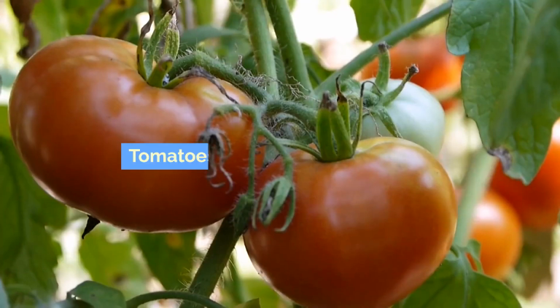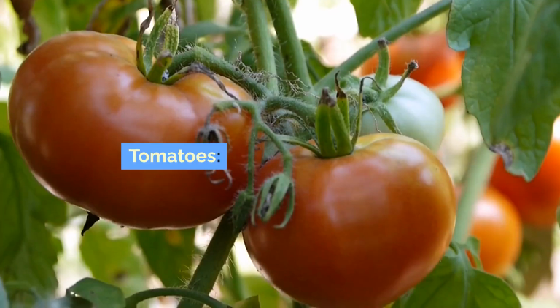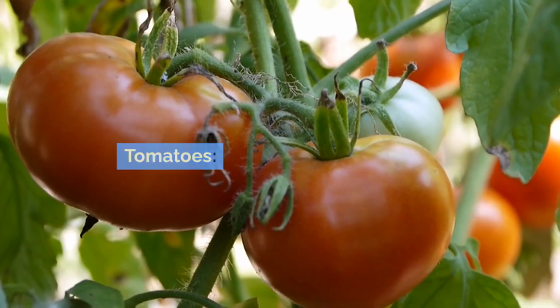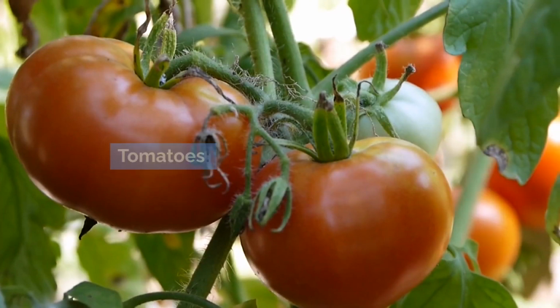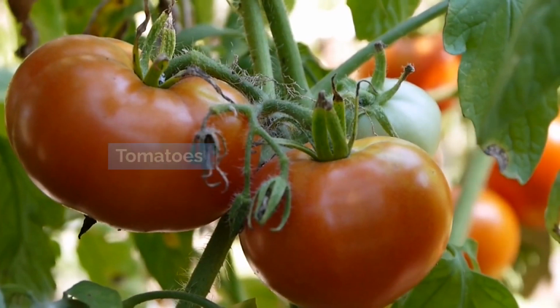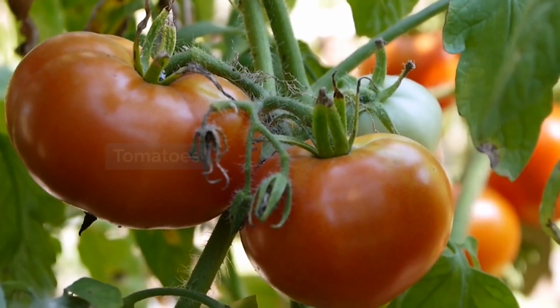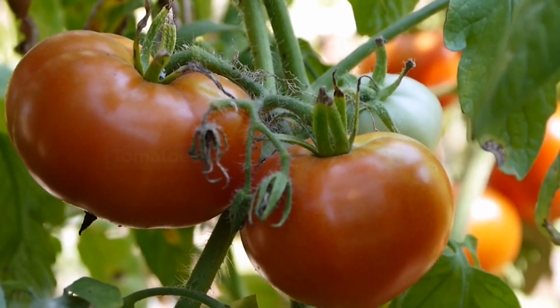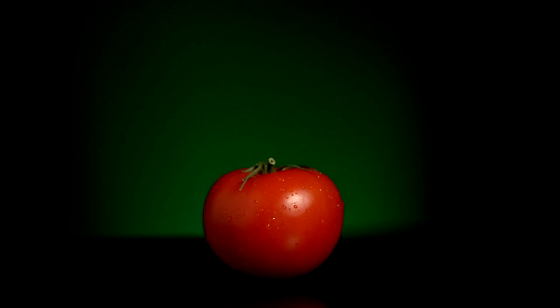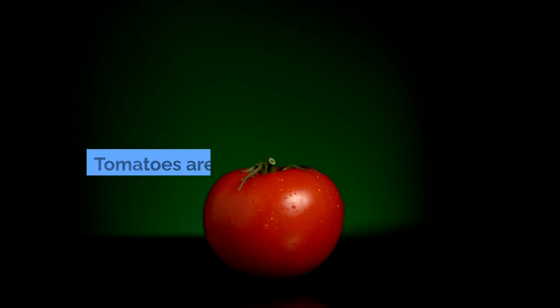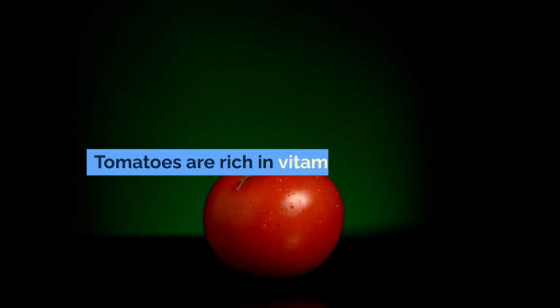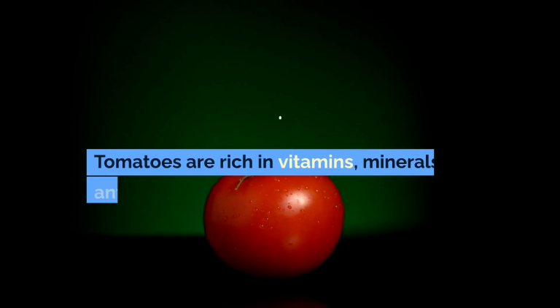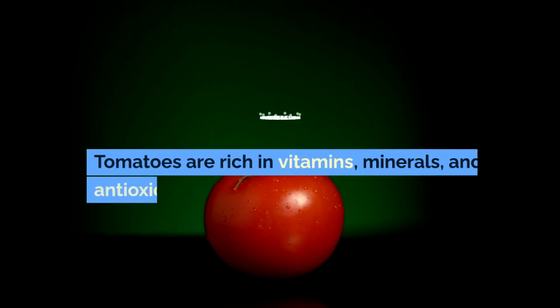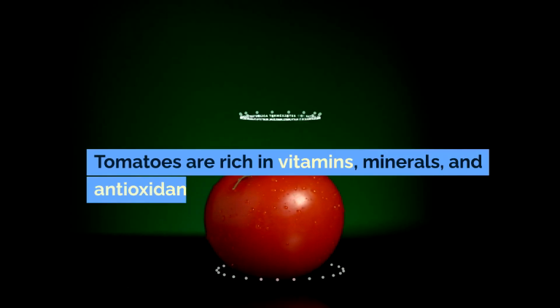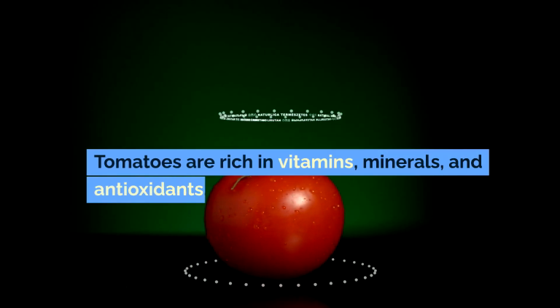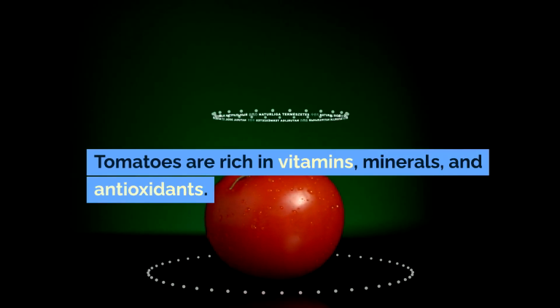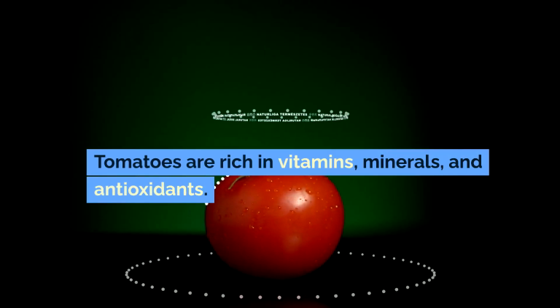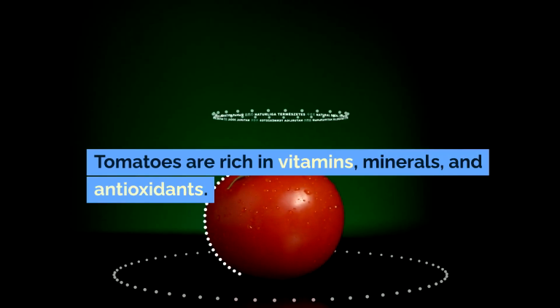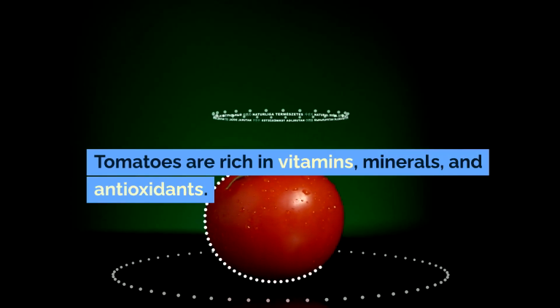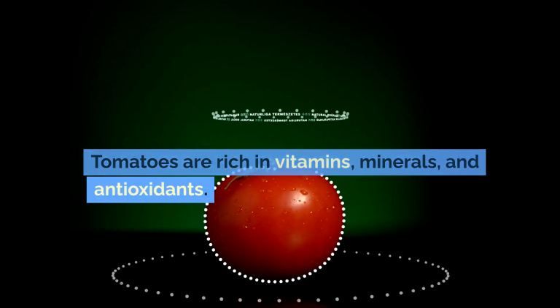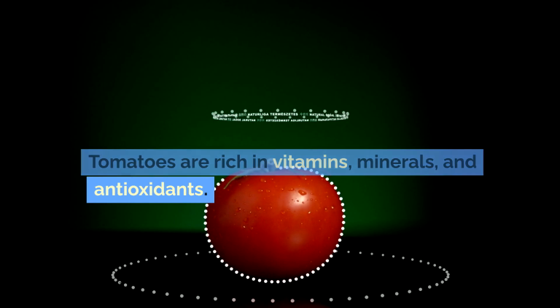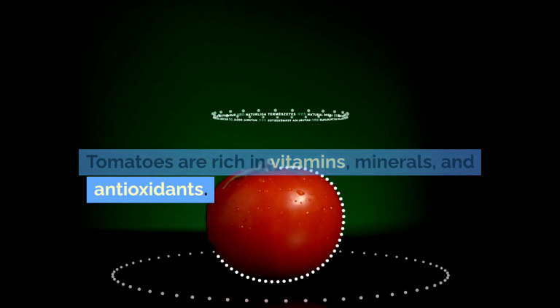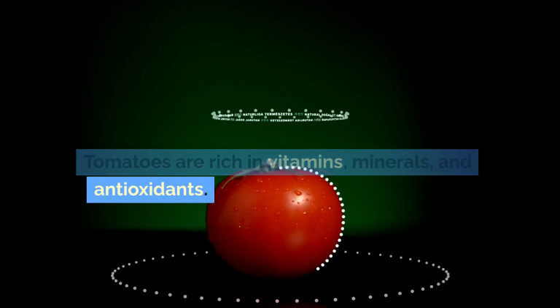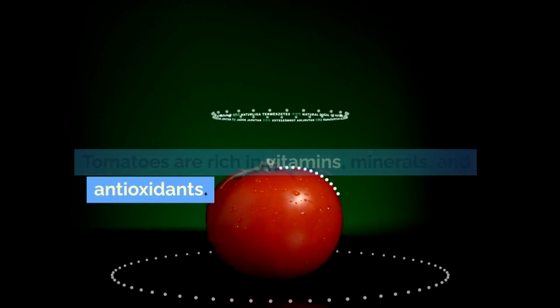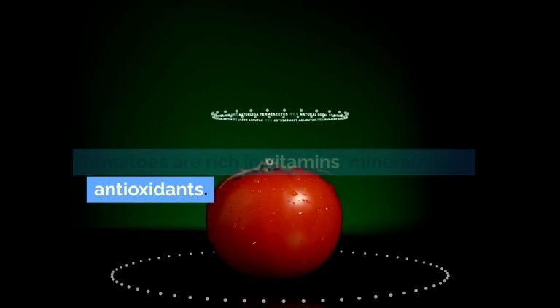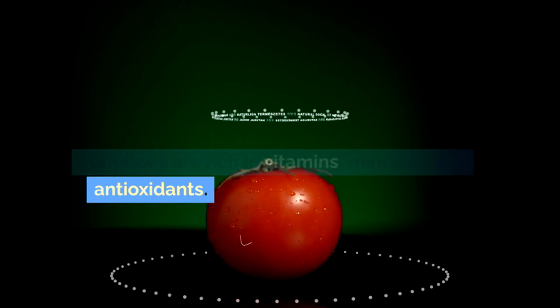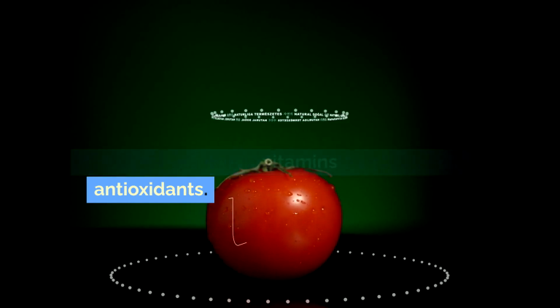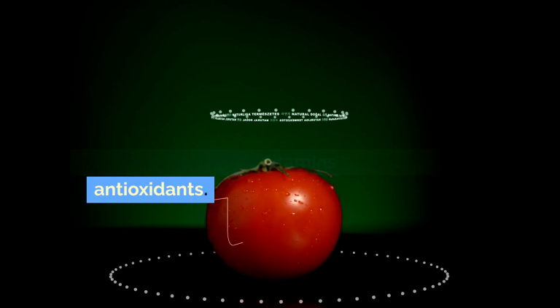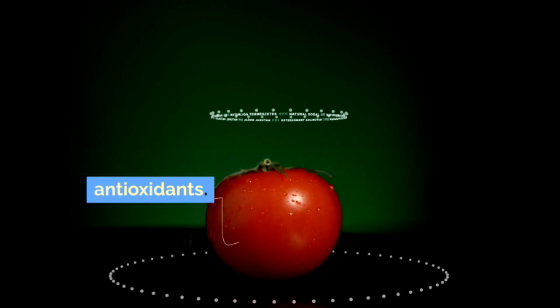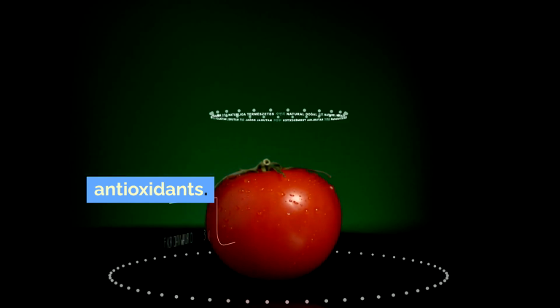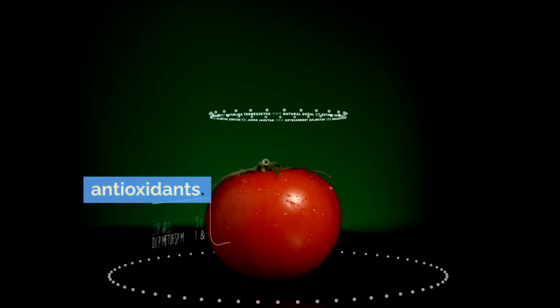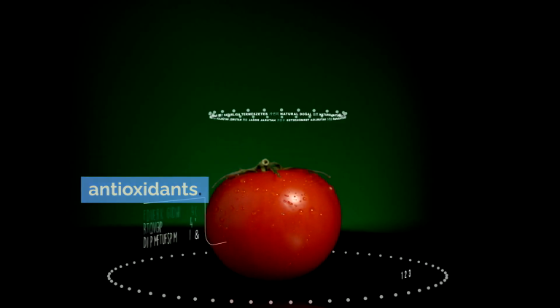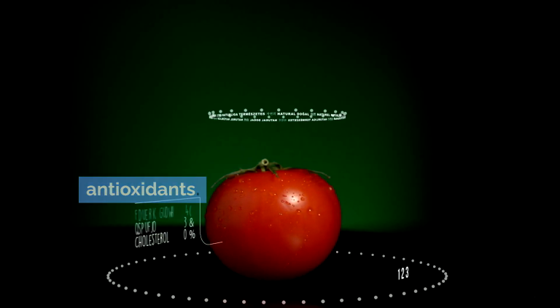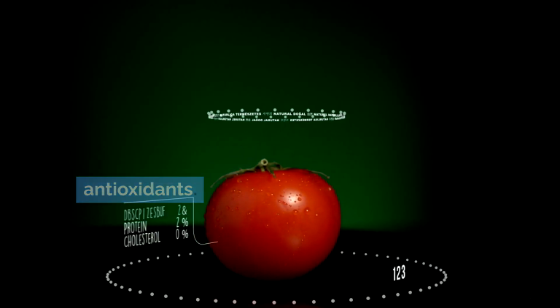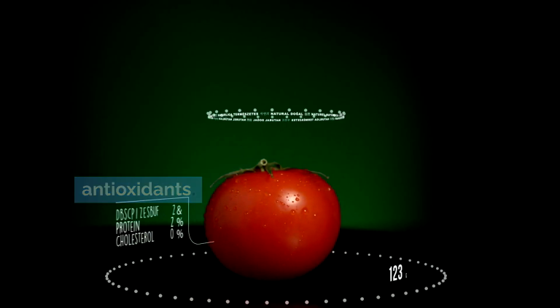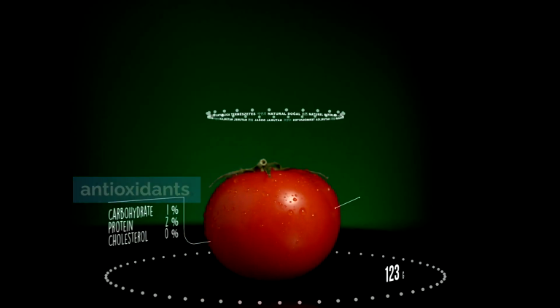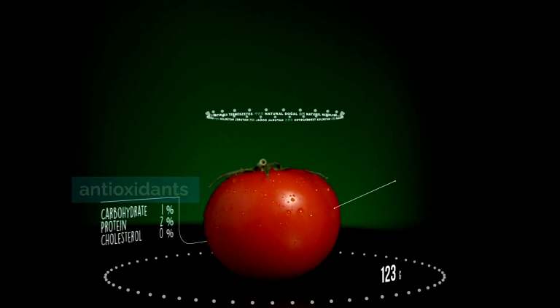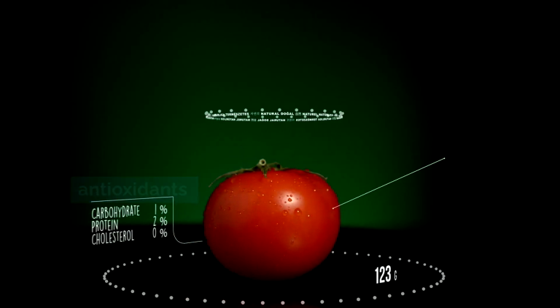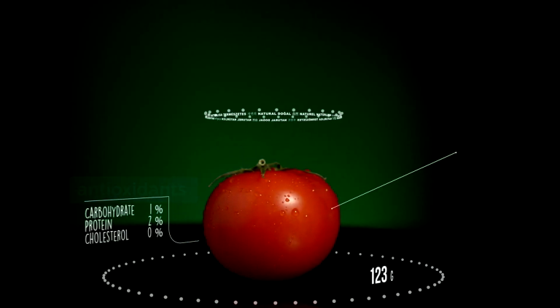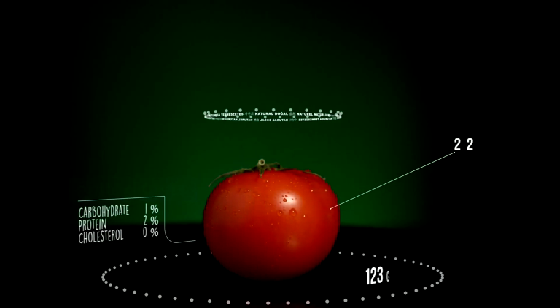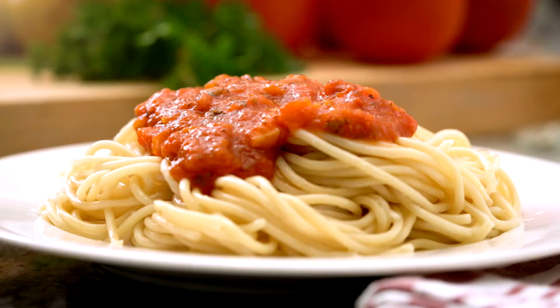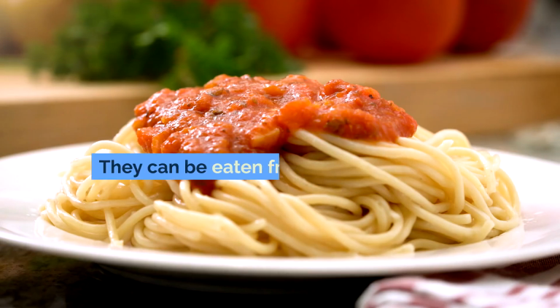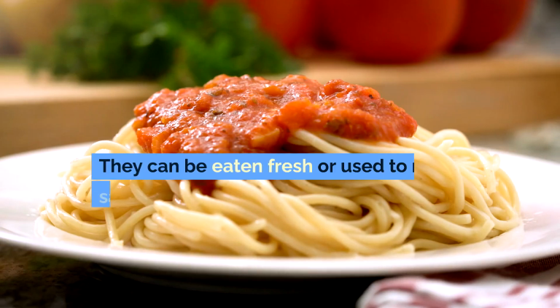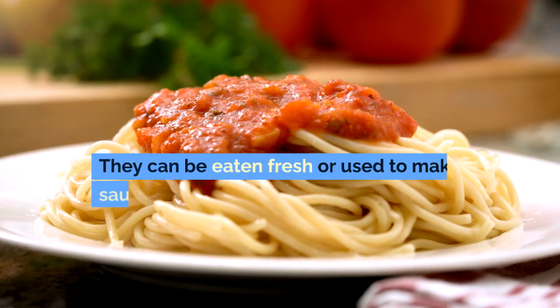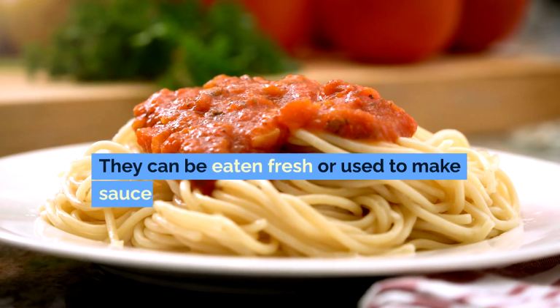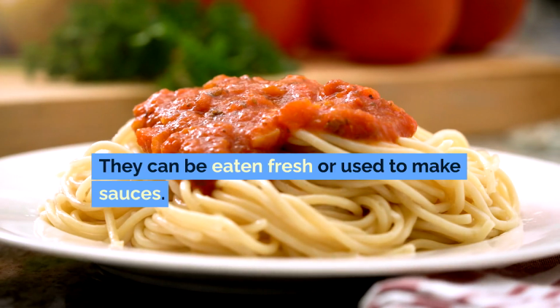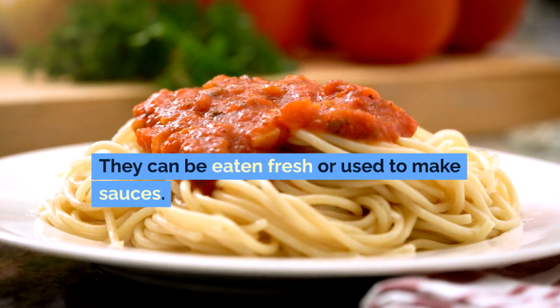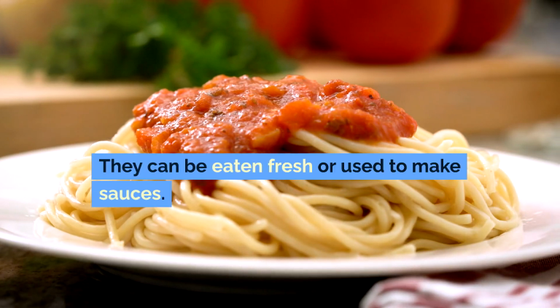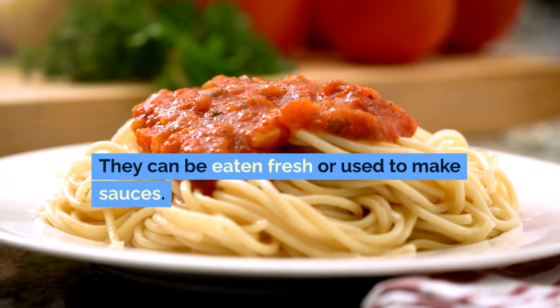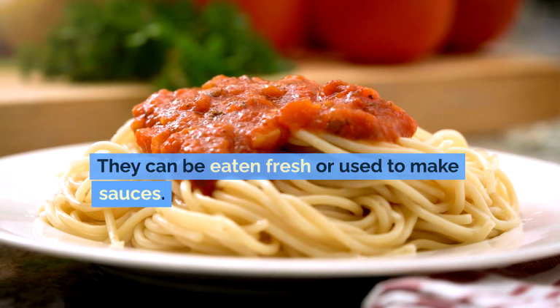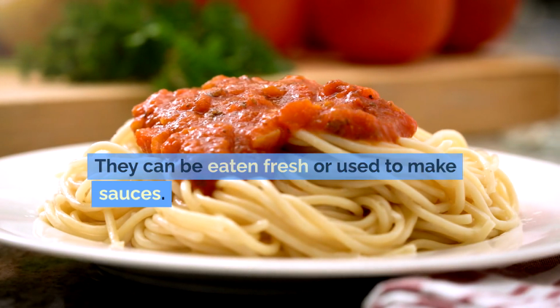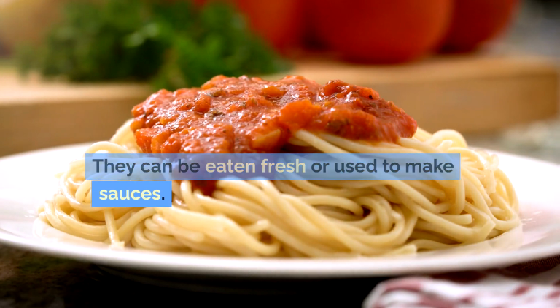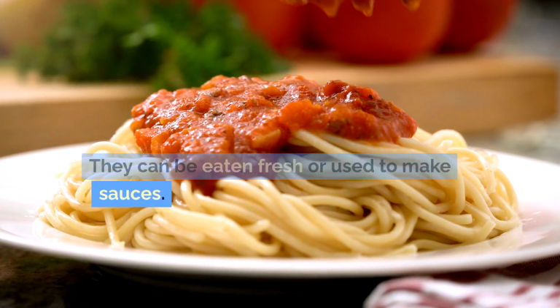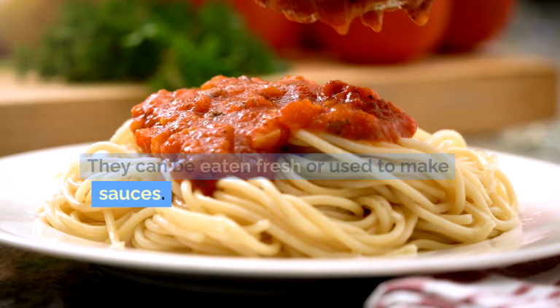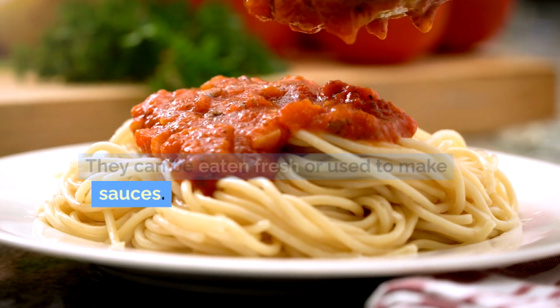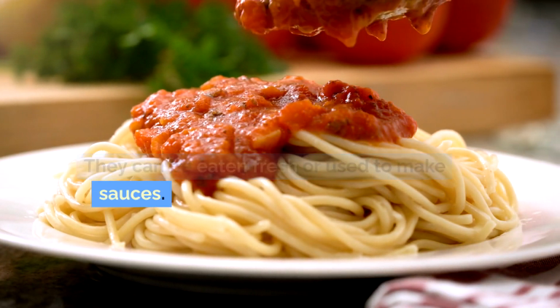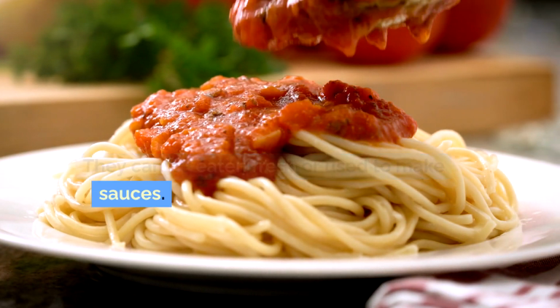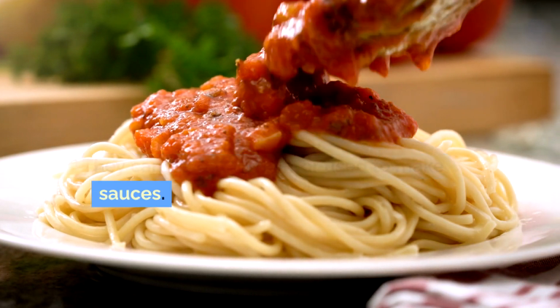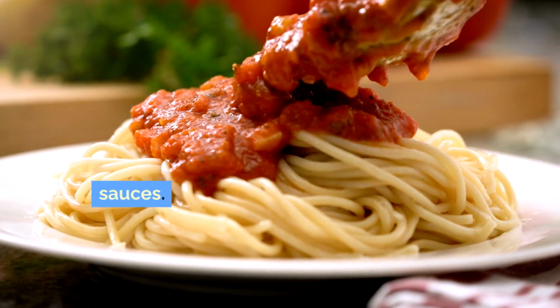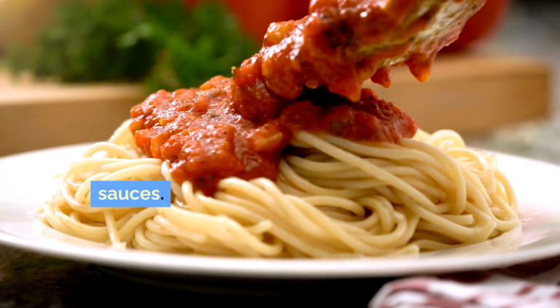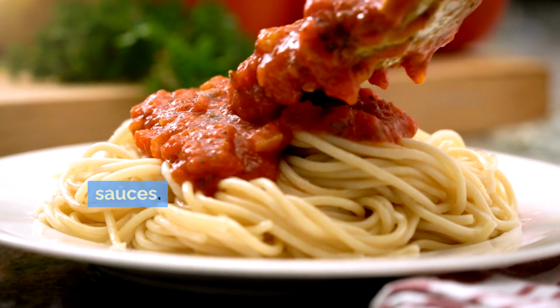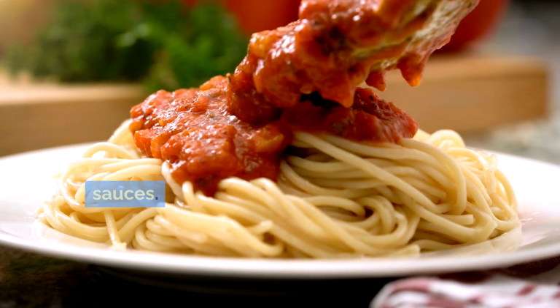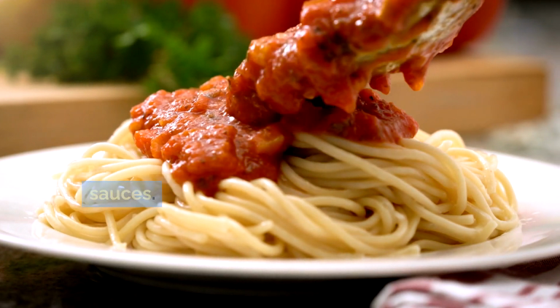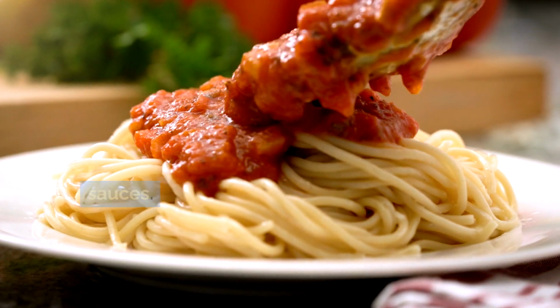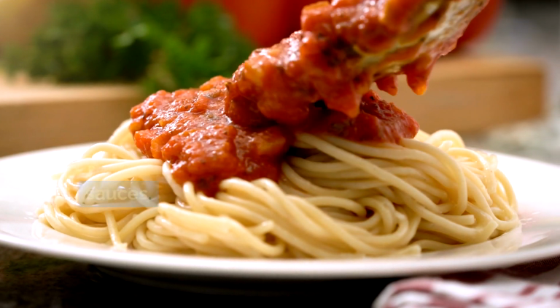Tomatoes are rich in vitamins, minerals, and antioxidants. They can be eaten fresh or used to make sauces.